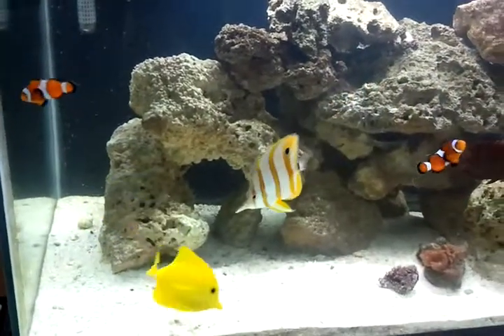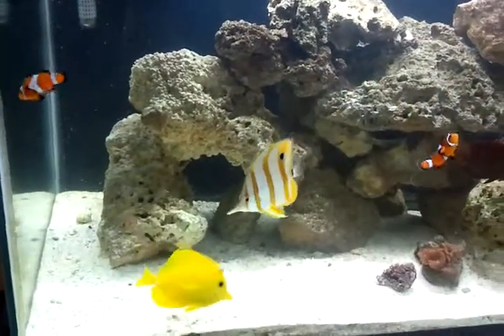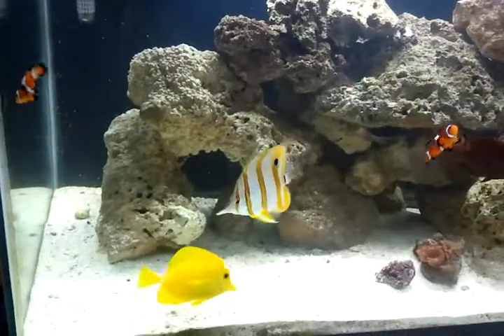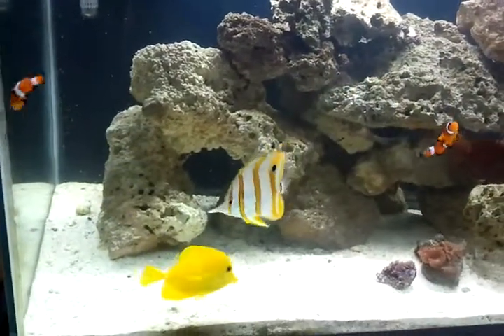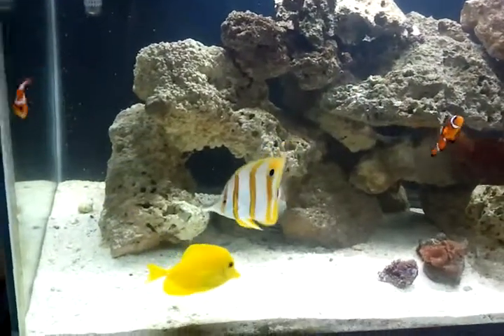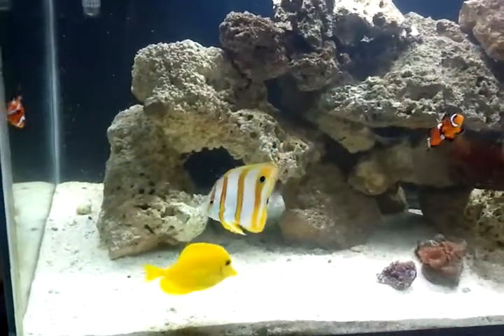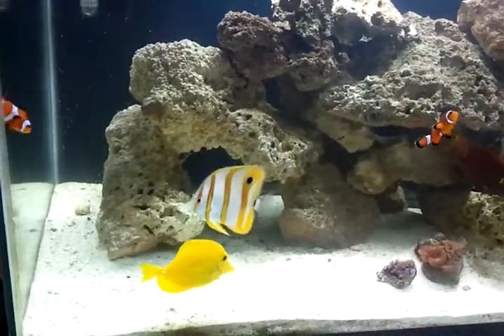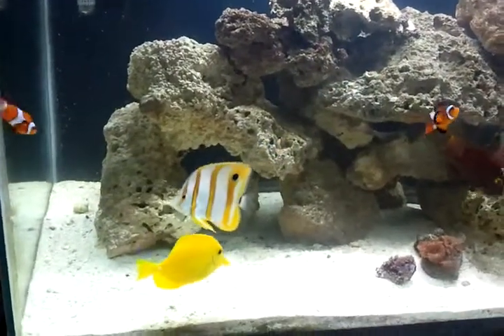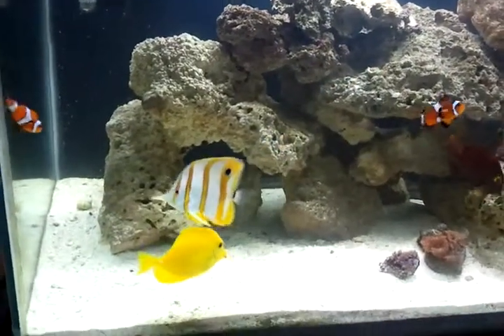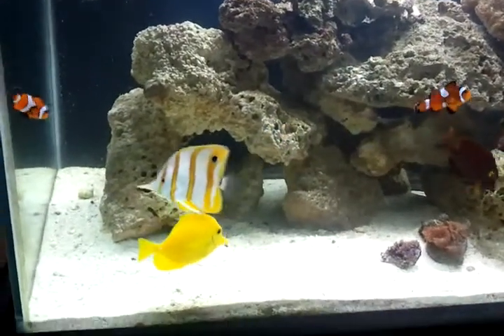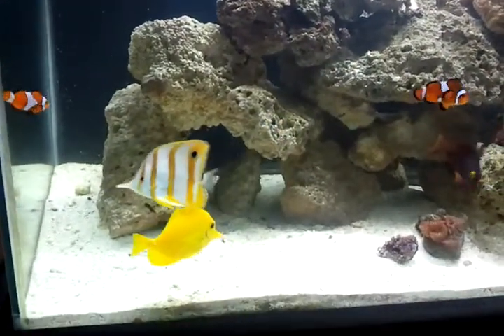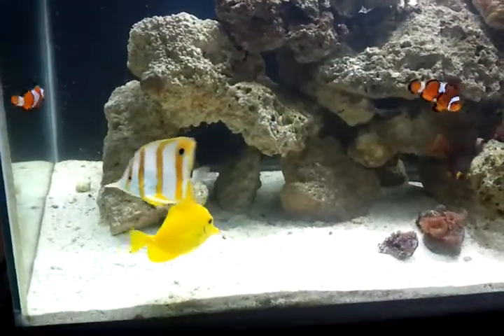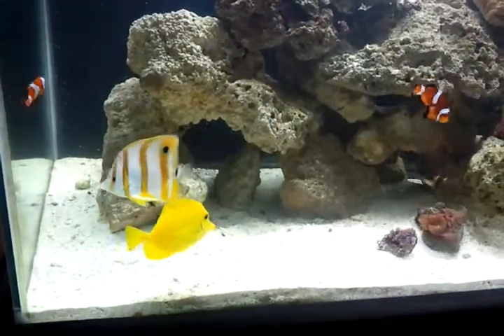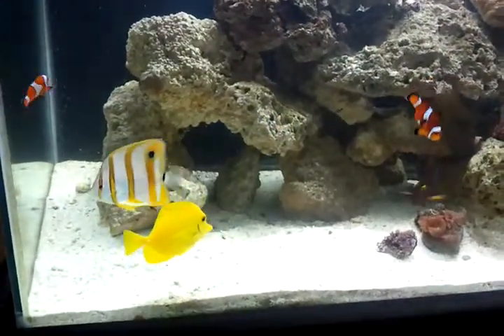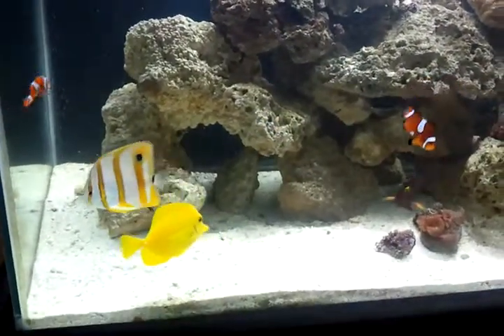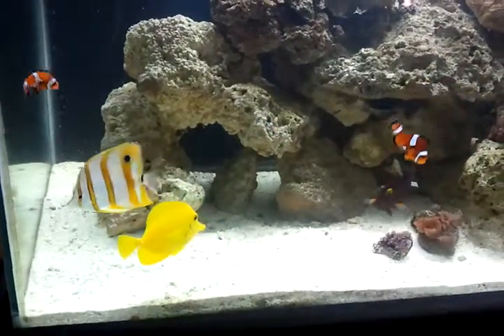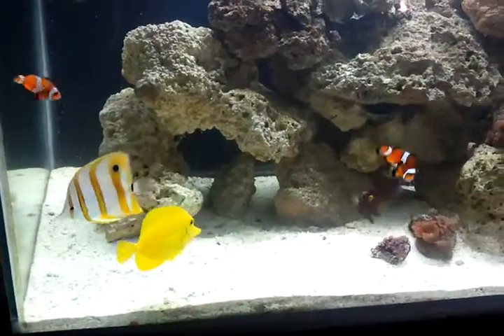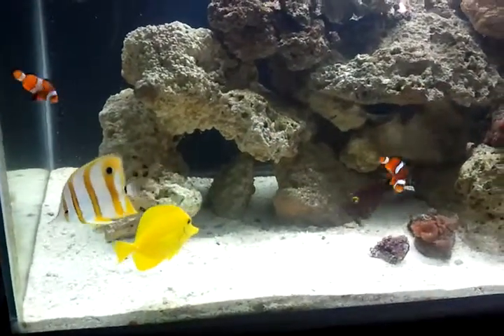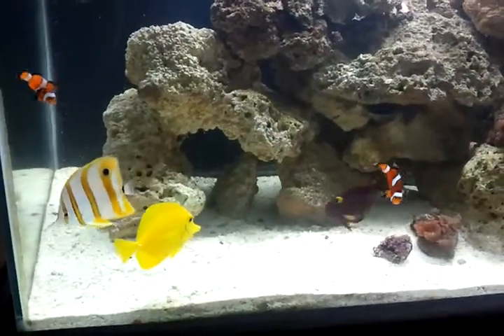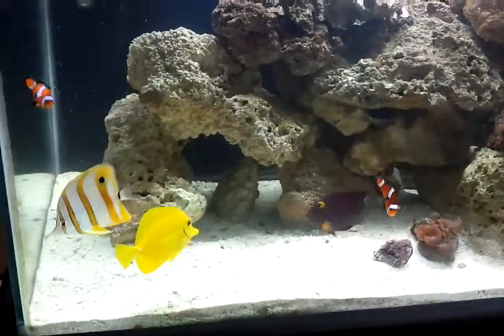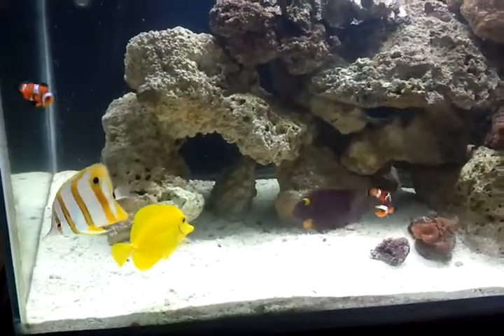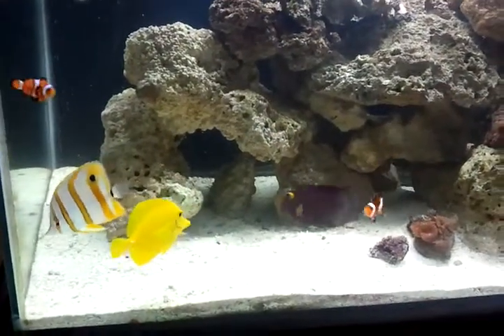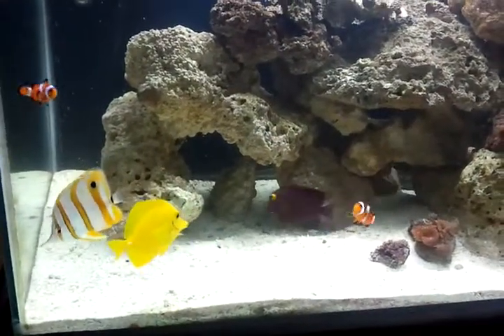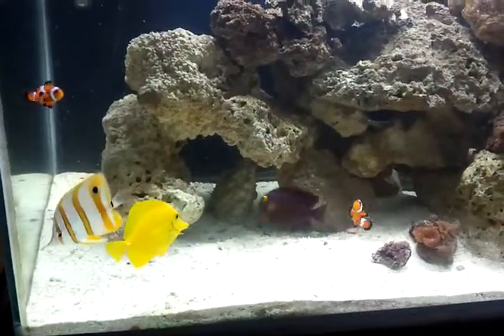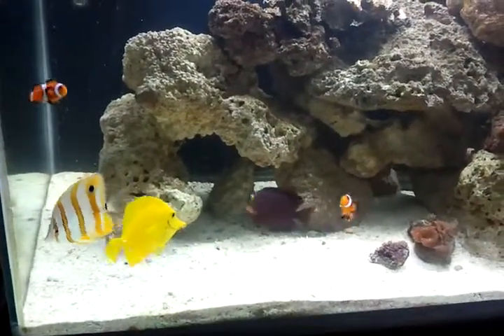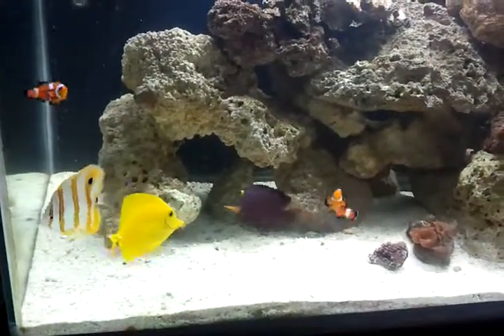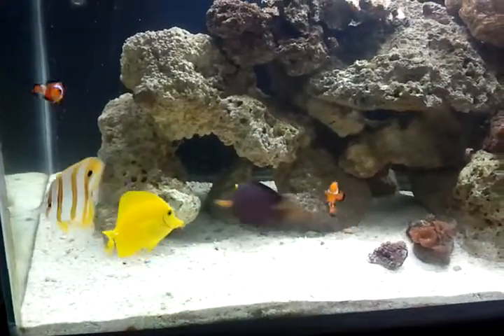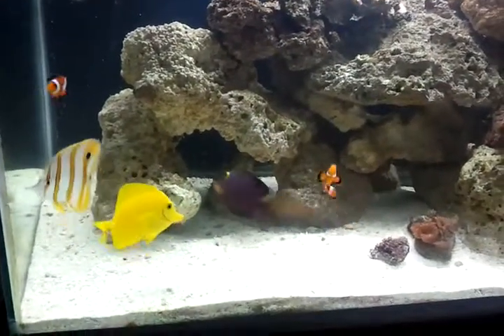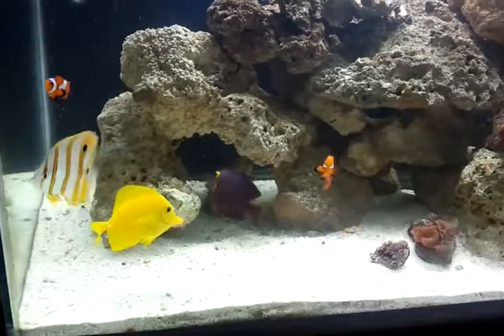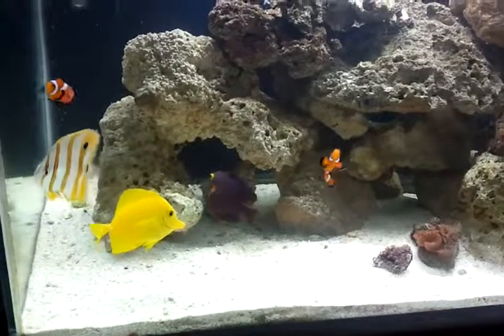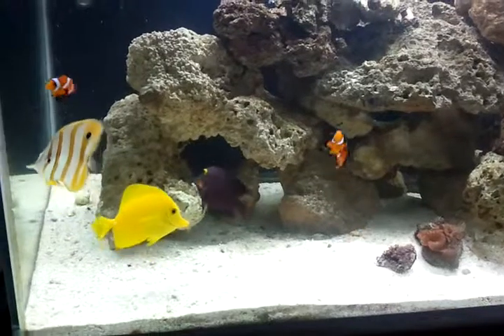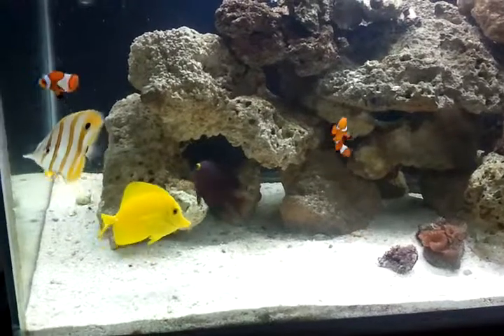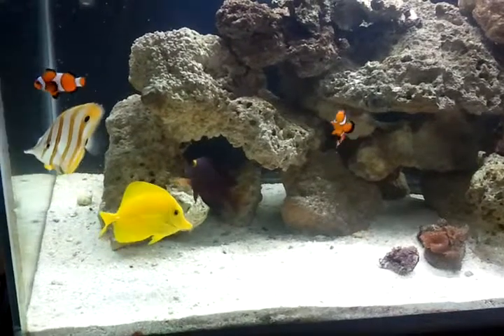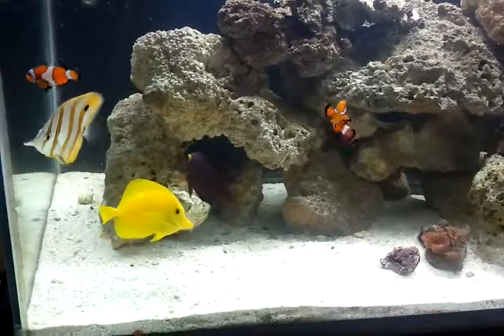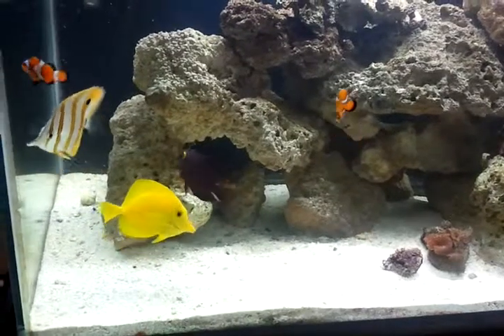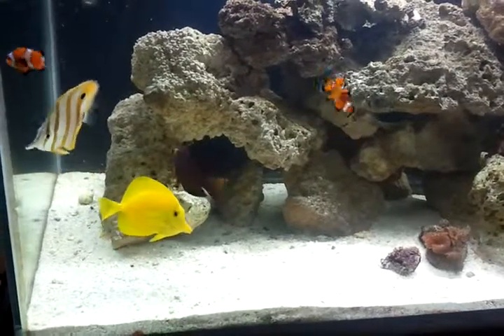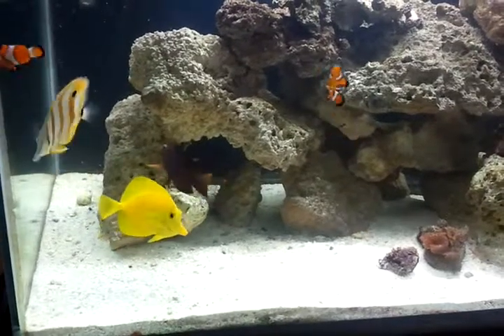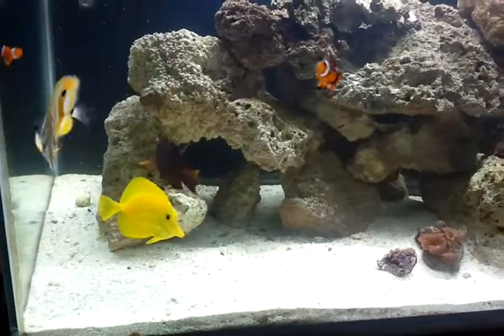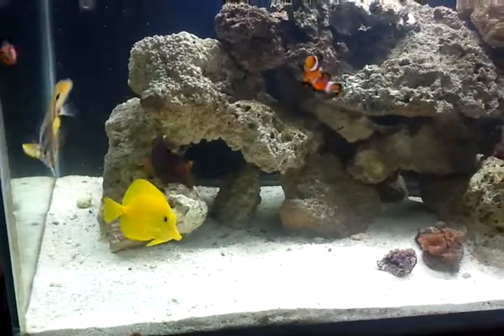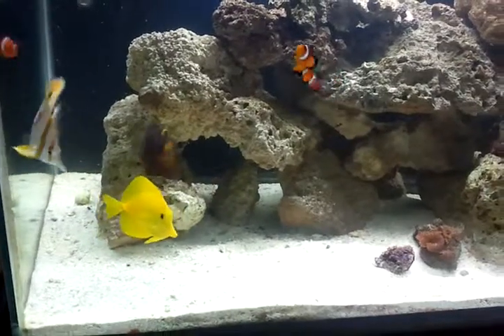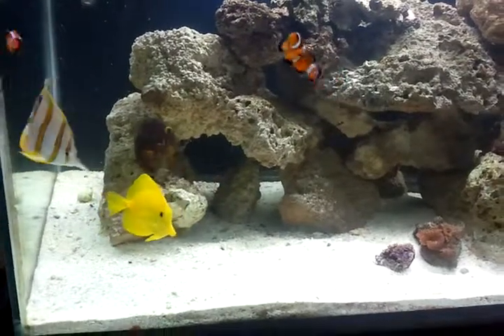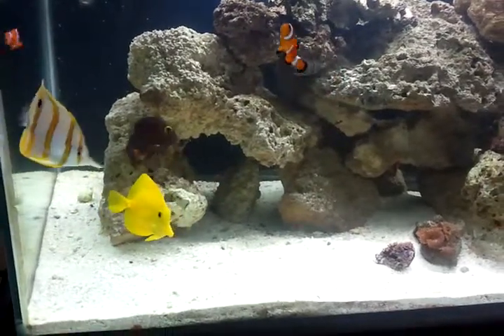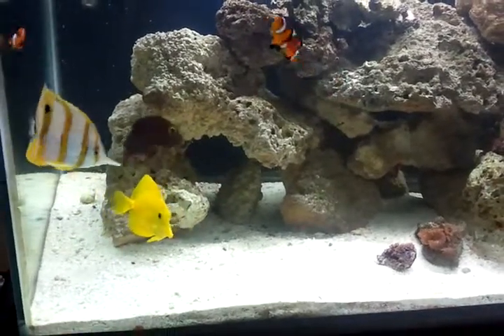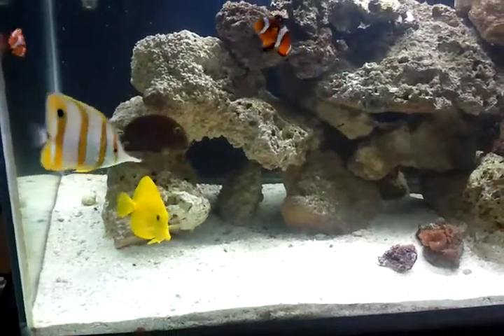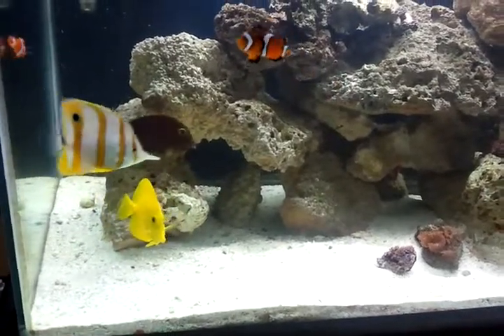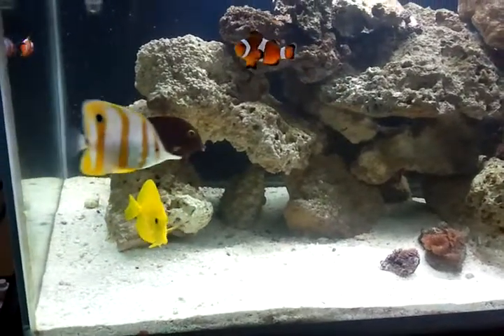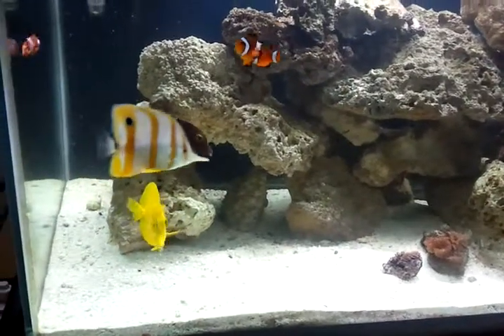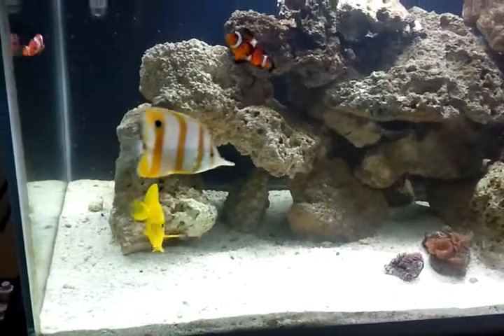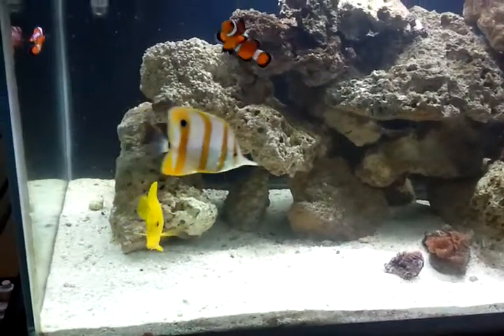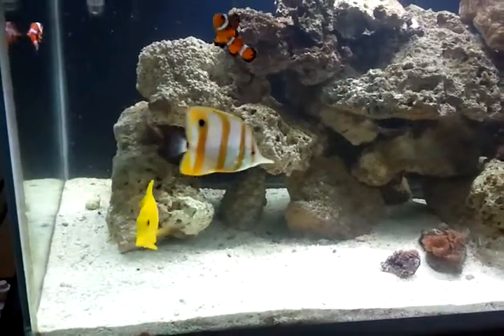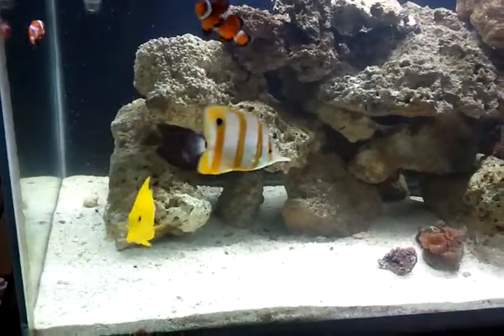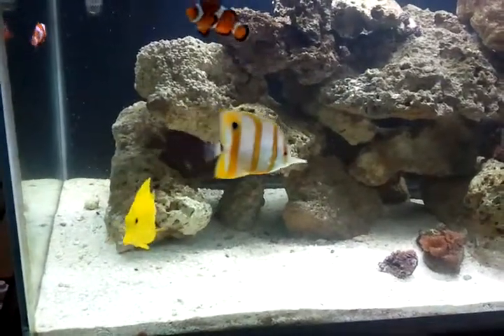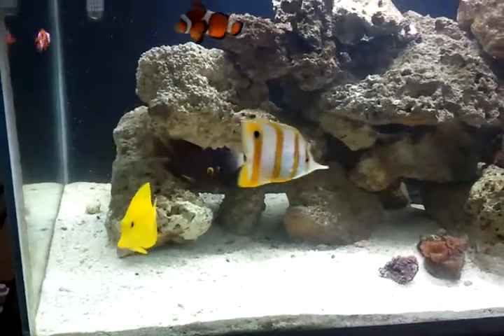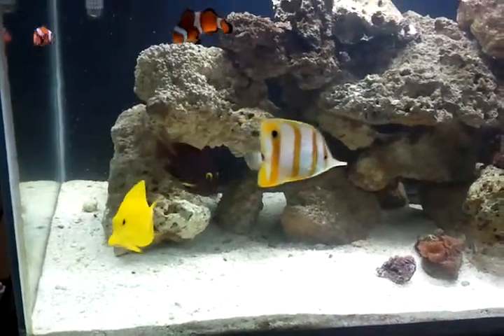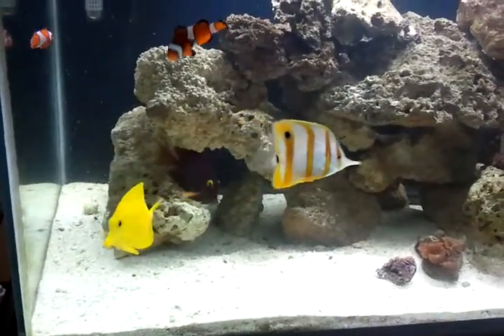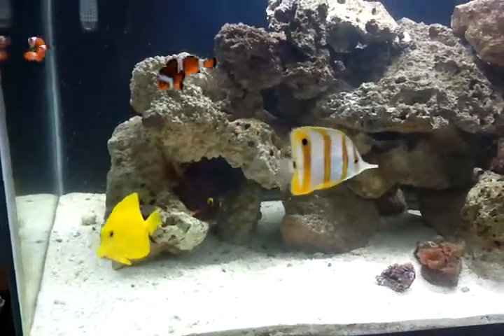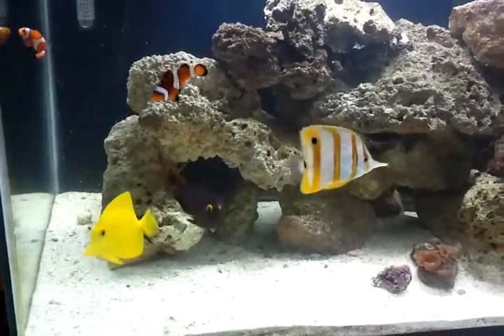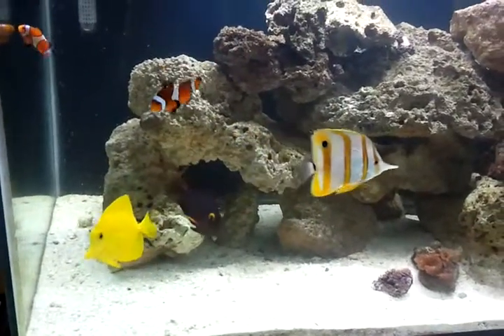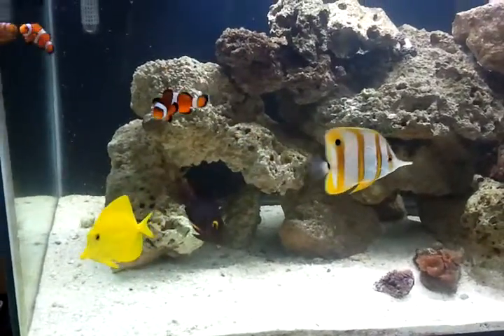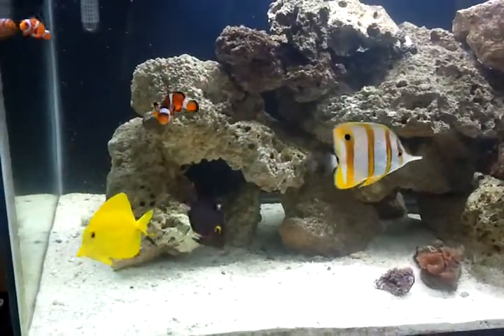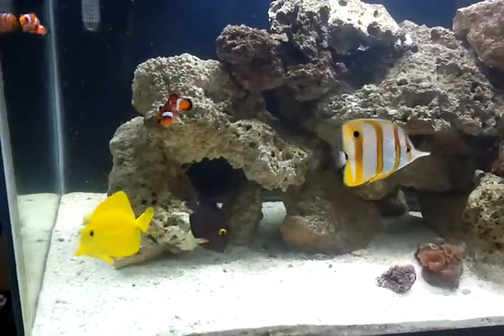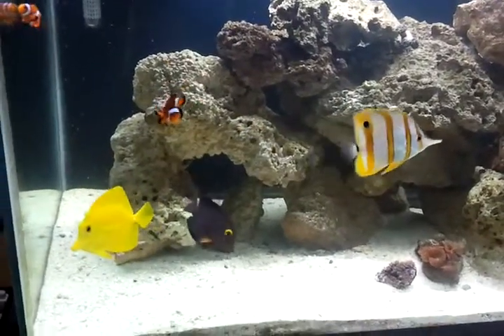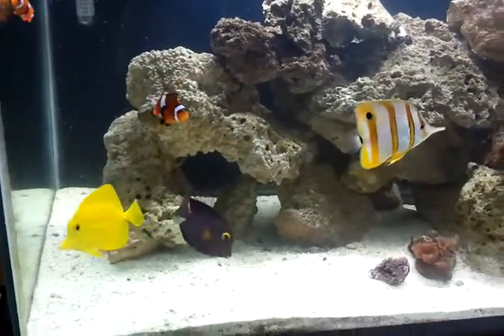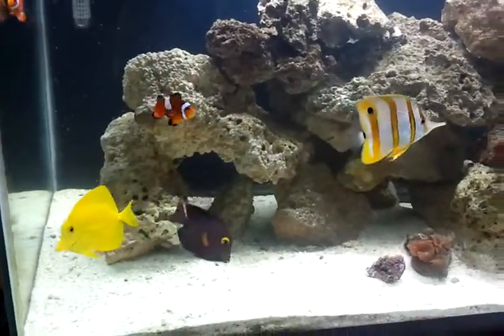I know they're comfortable with it. So, trying to get them to host the anemone, I think that would be the best spot to place it to start off with.